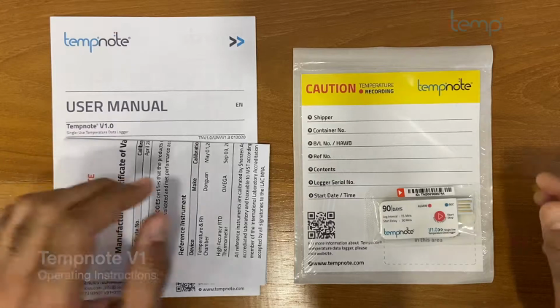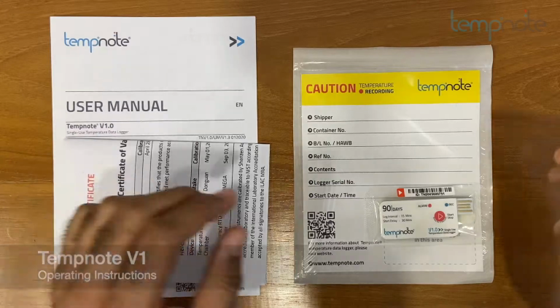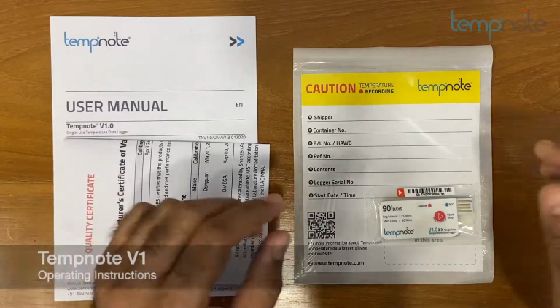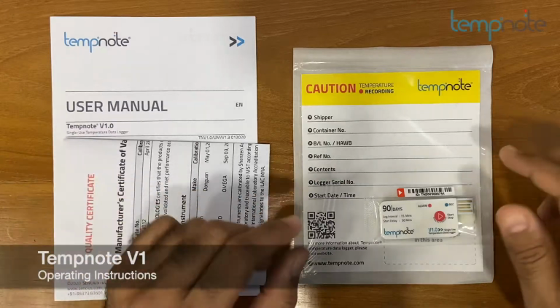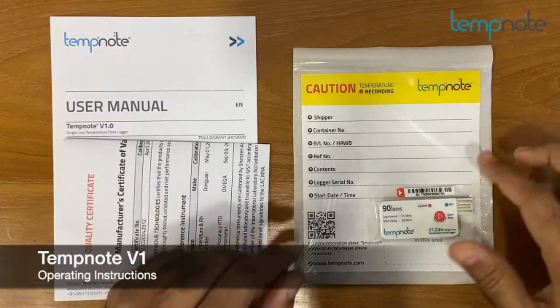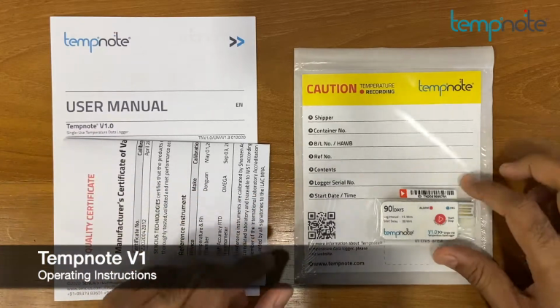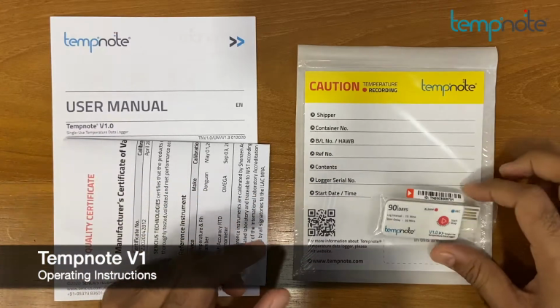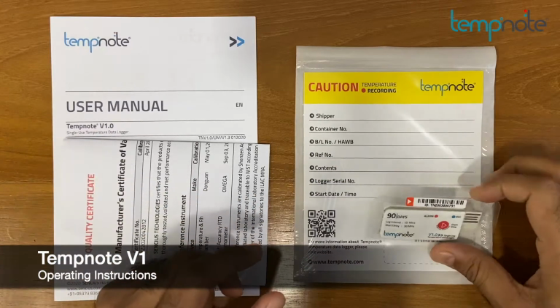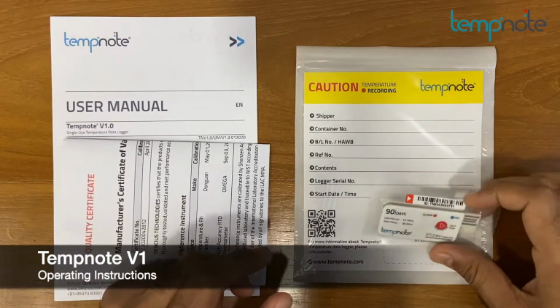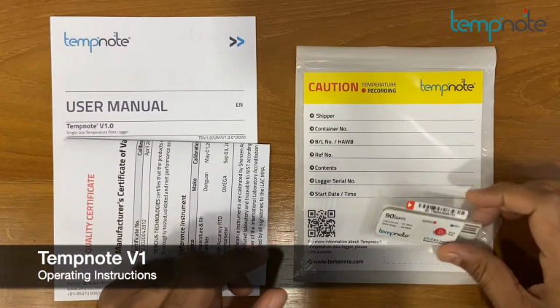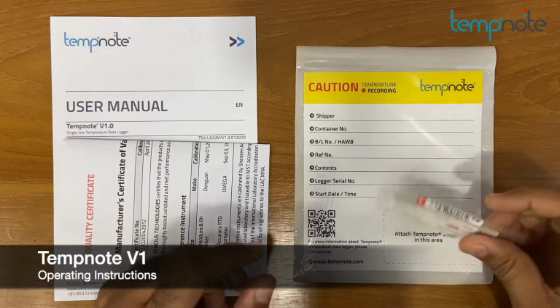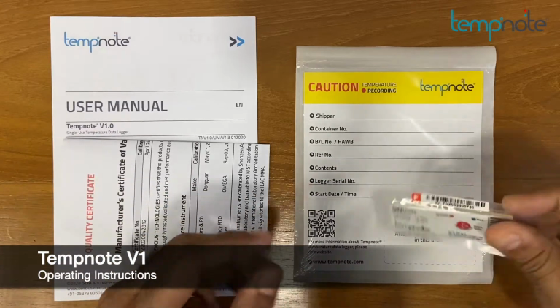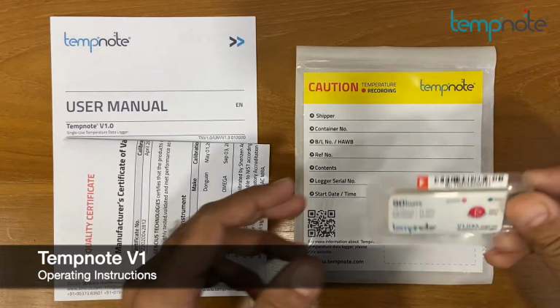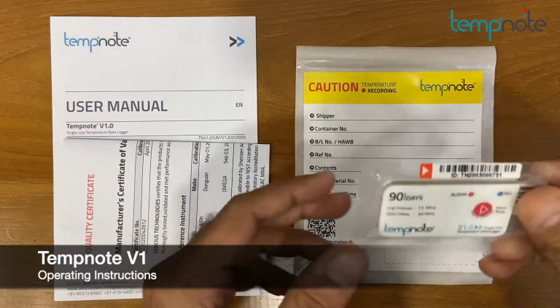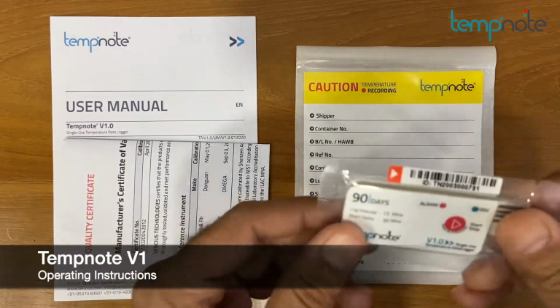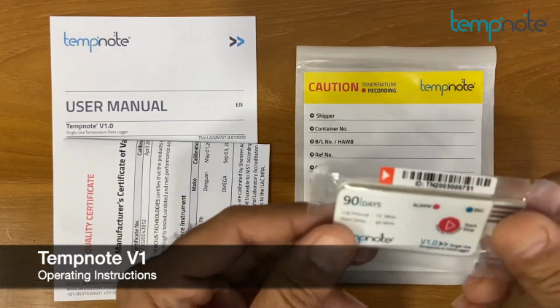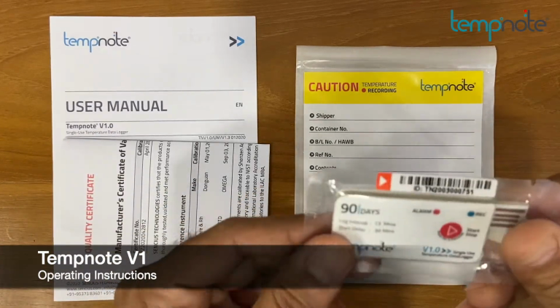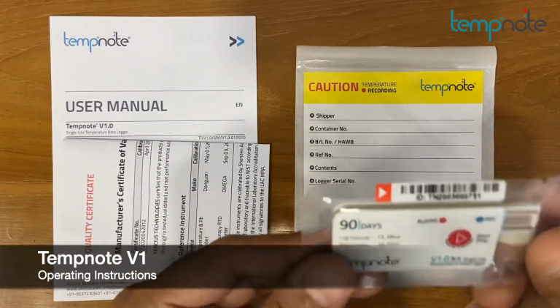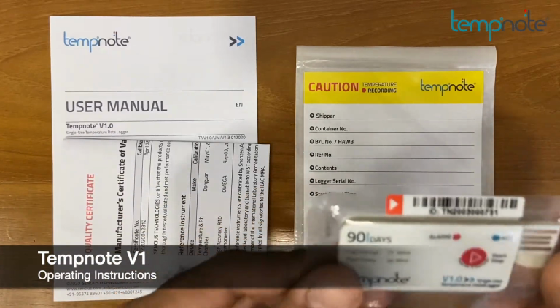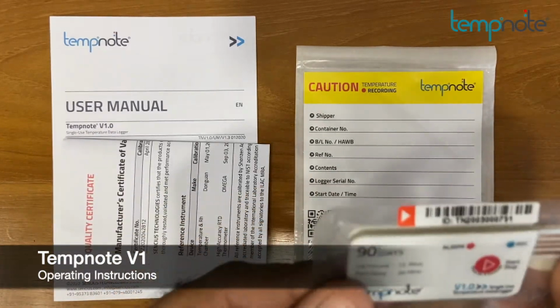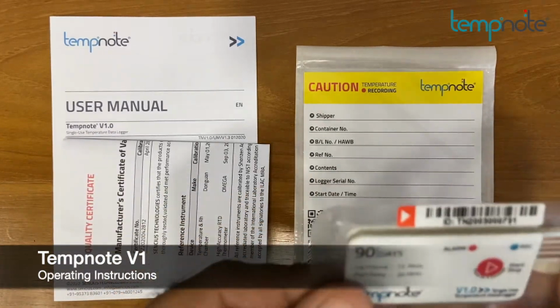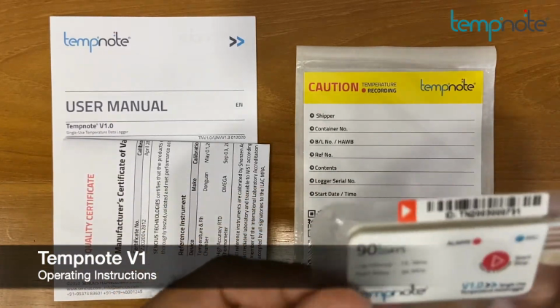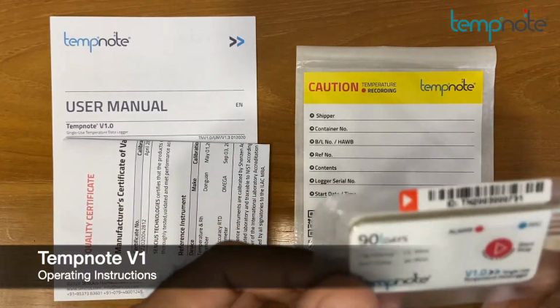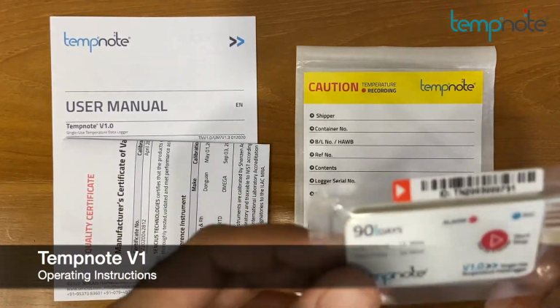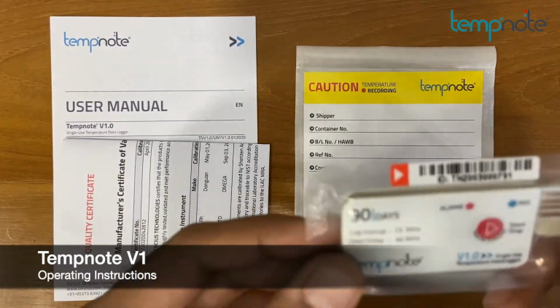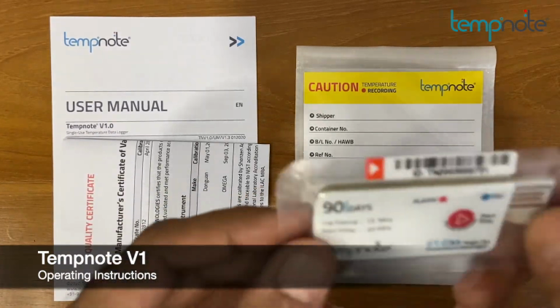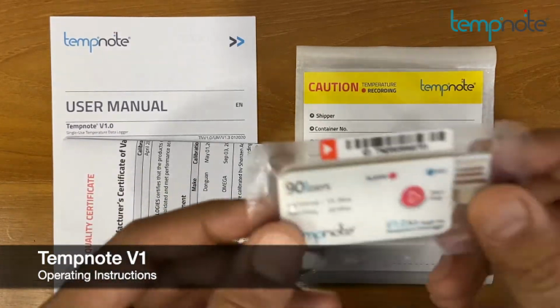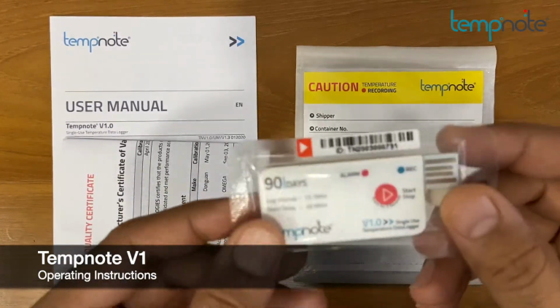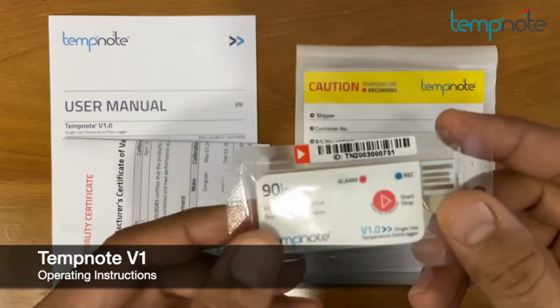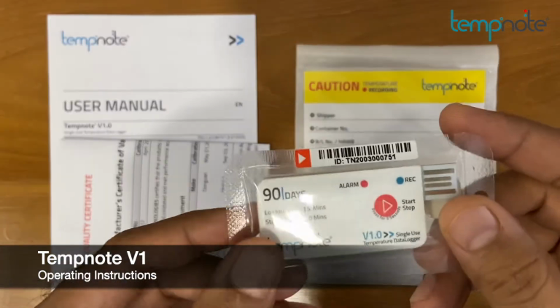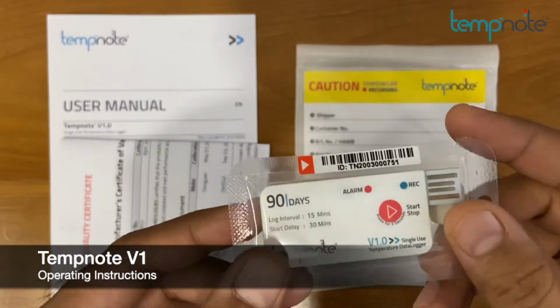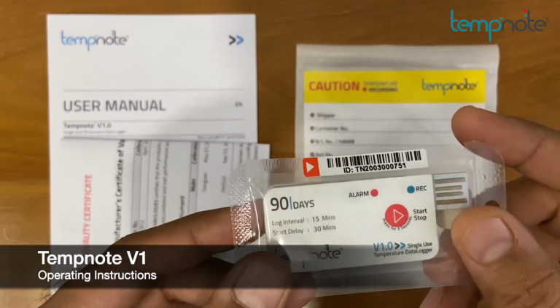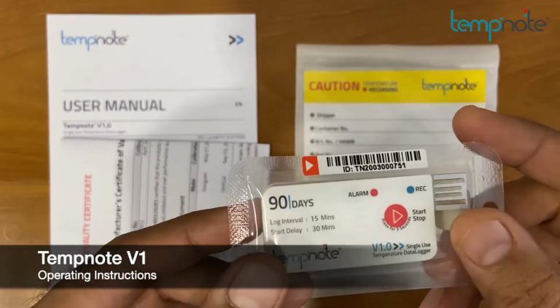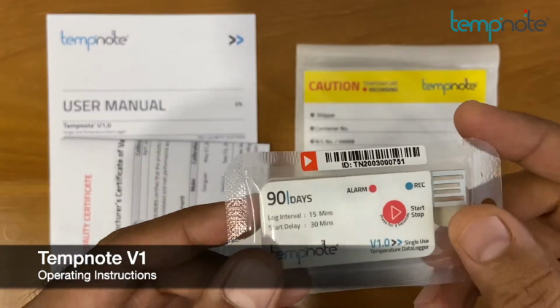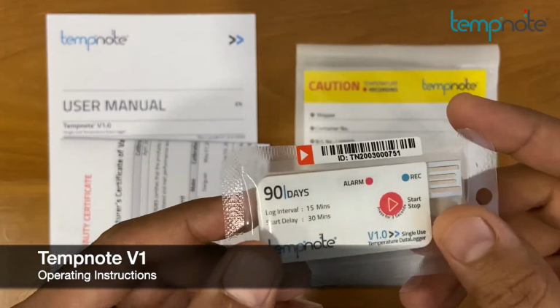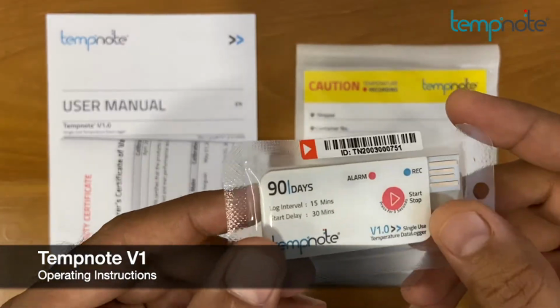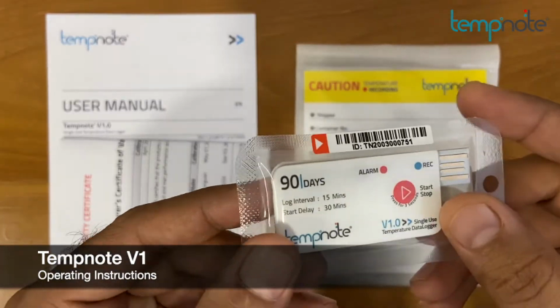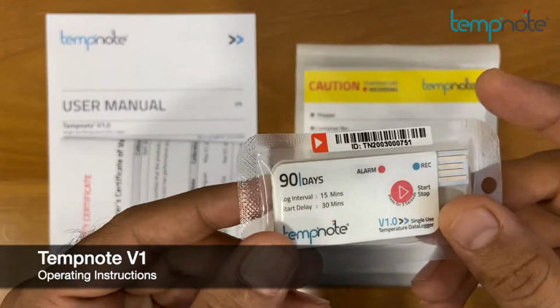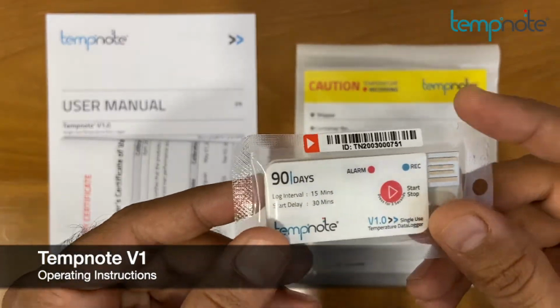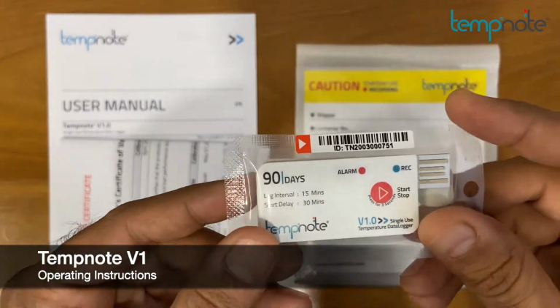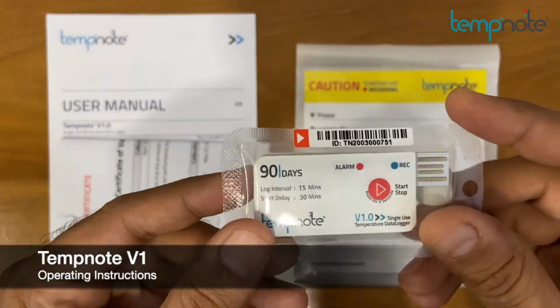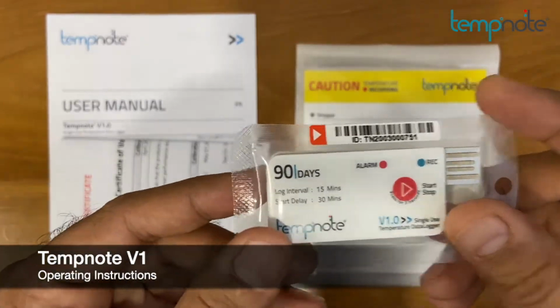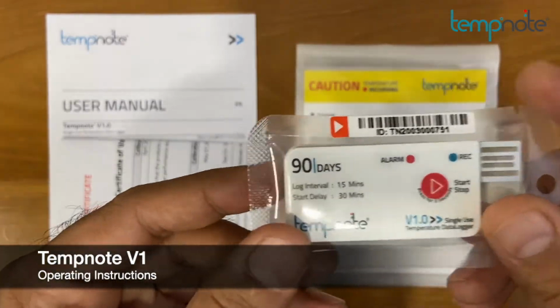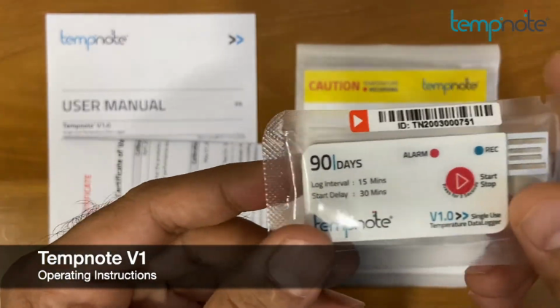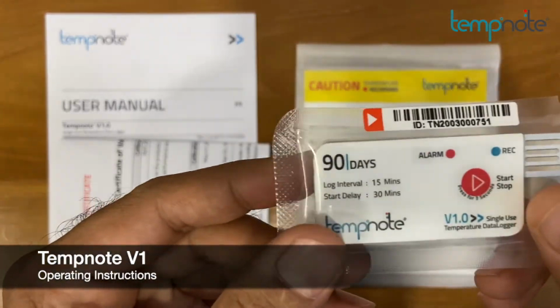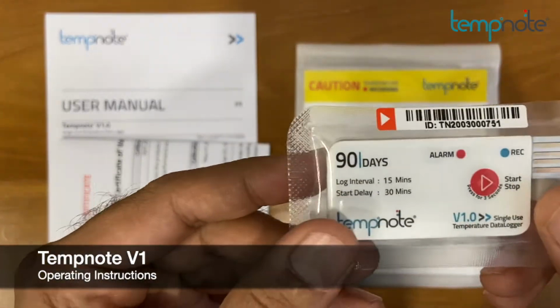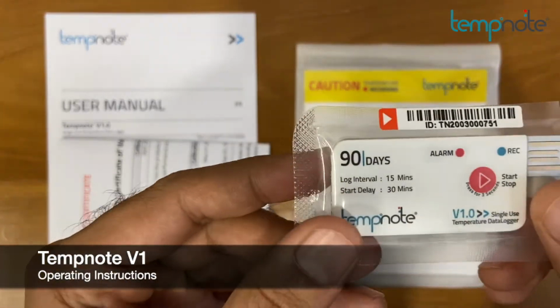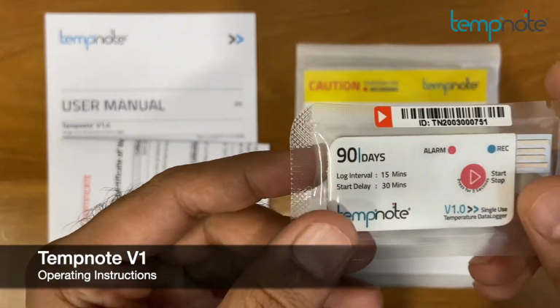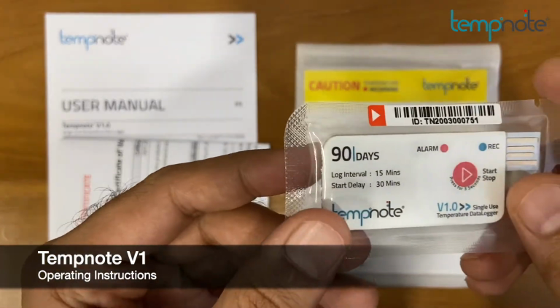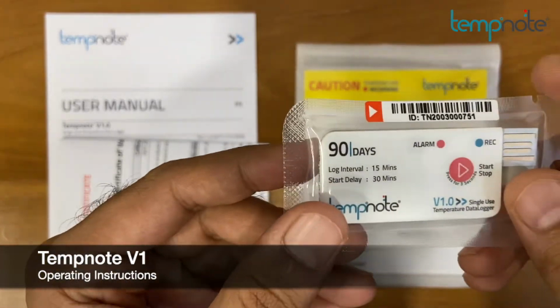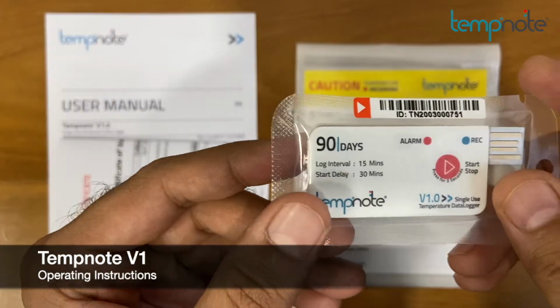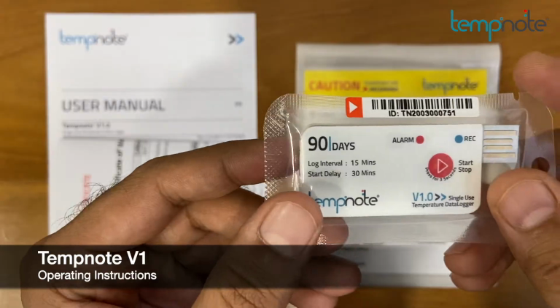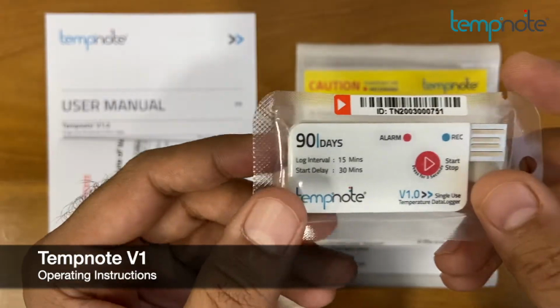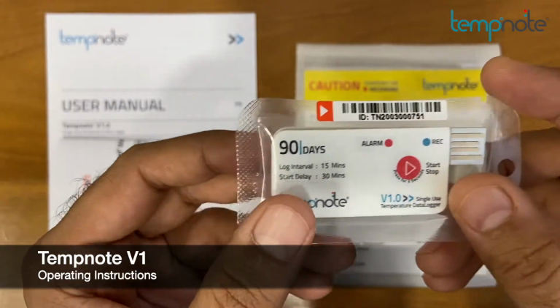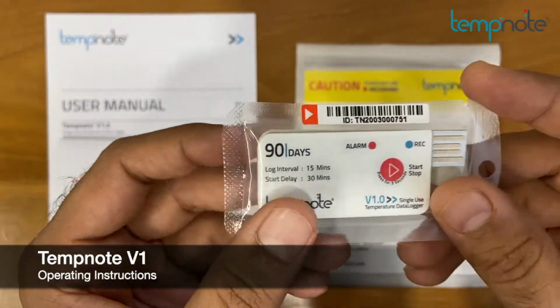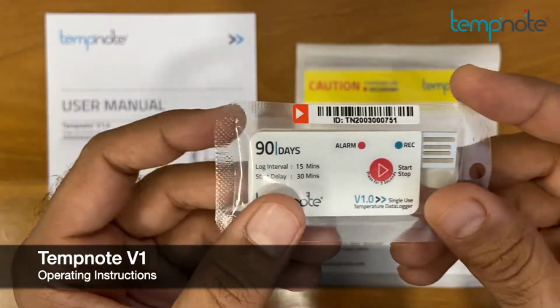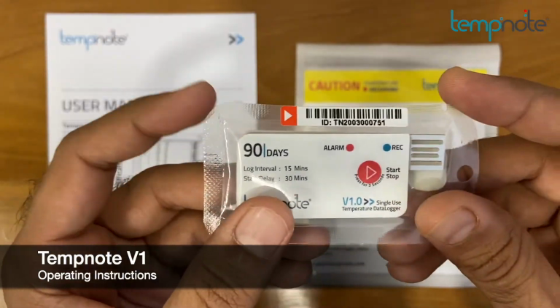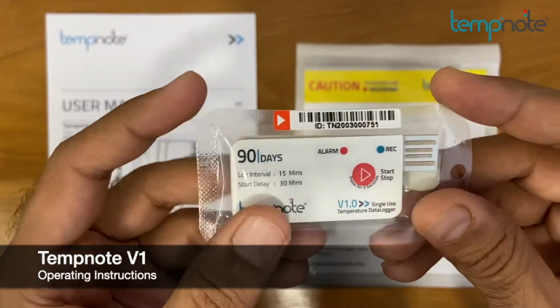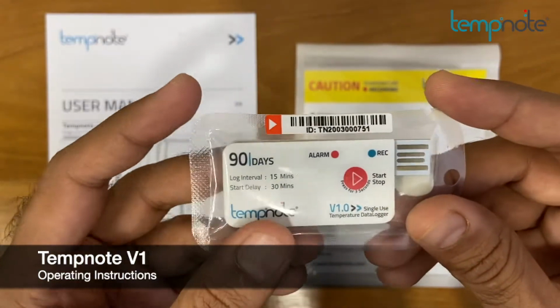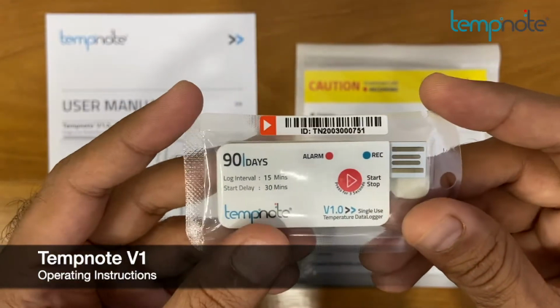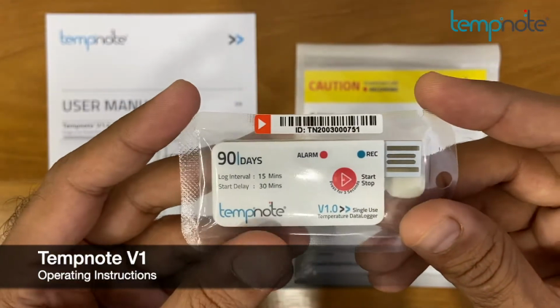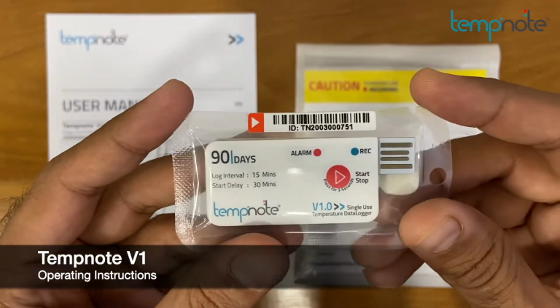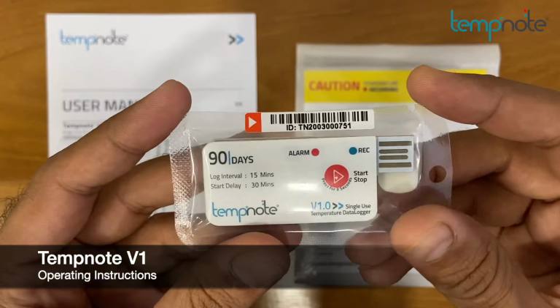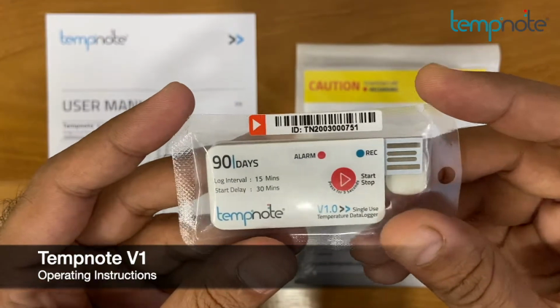In this video, we will show you what comes with TempNote V1, single-use temperature data logger, and how to operate TempNote V1.